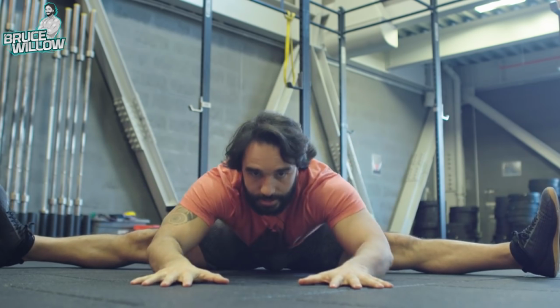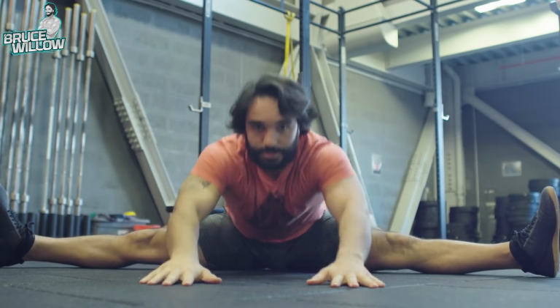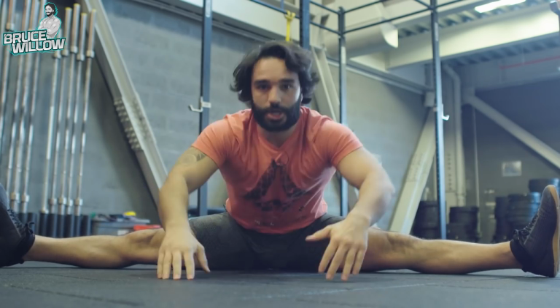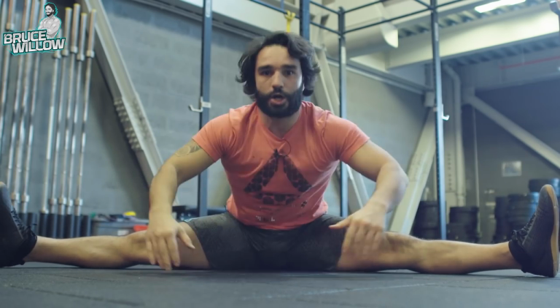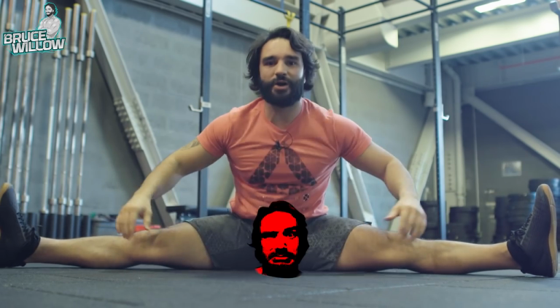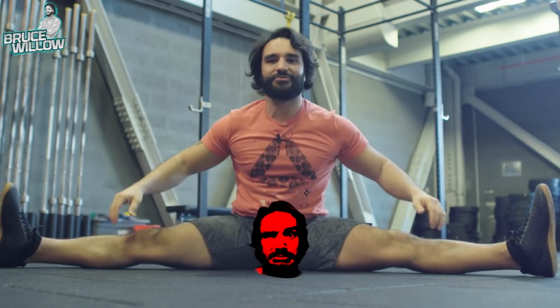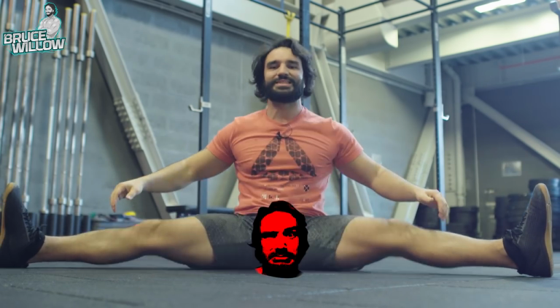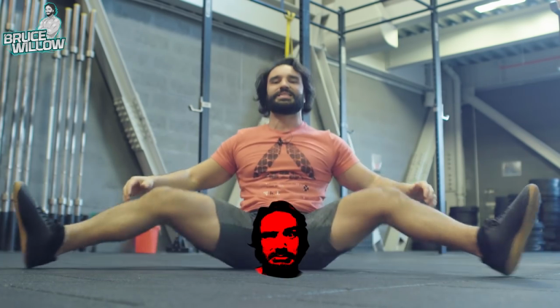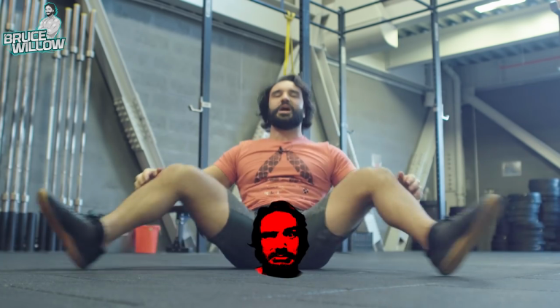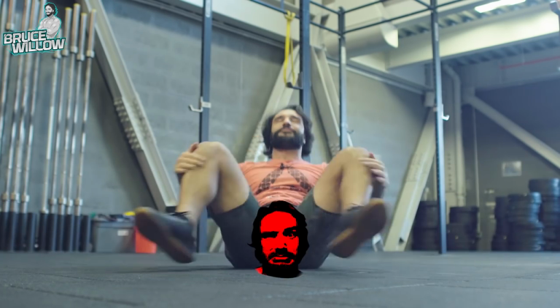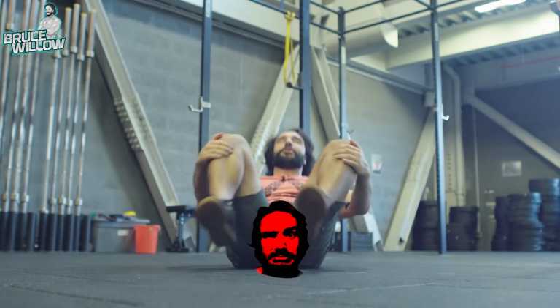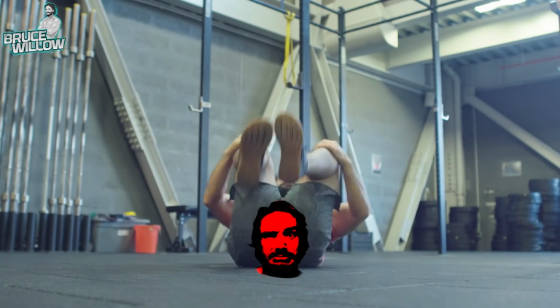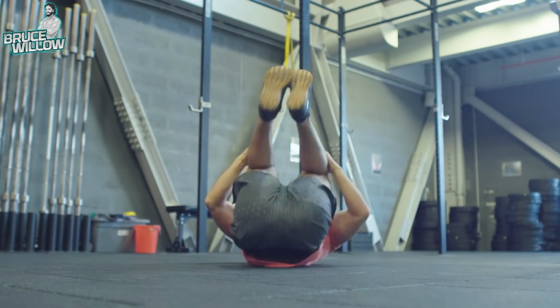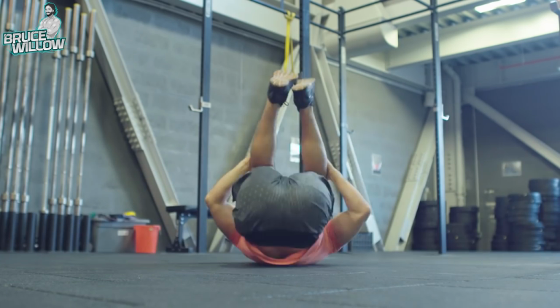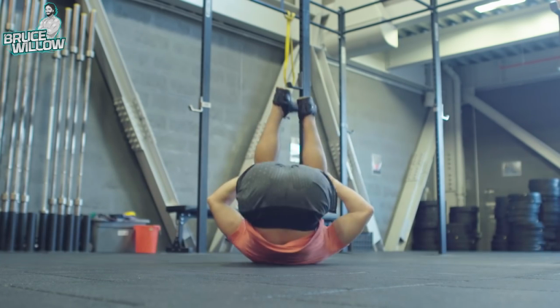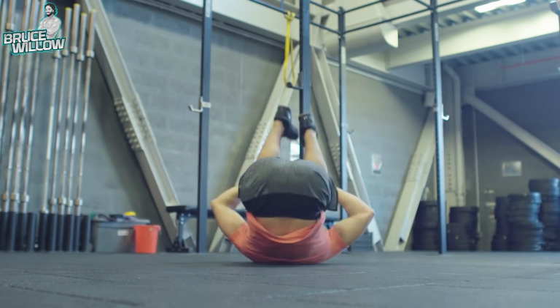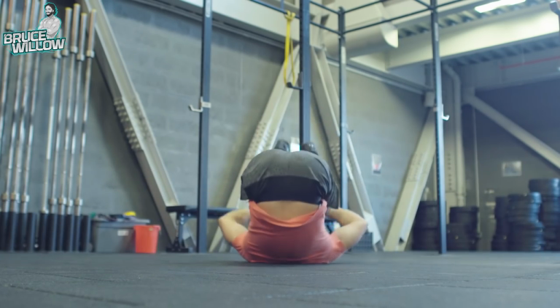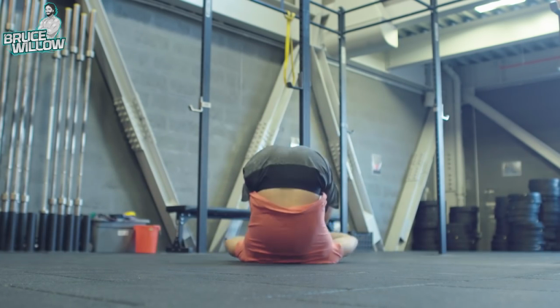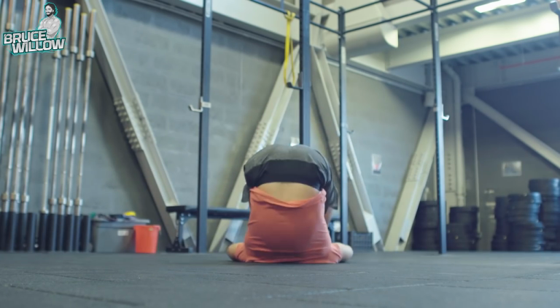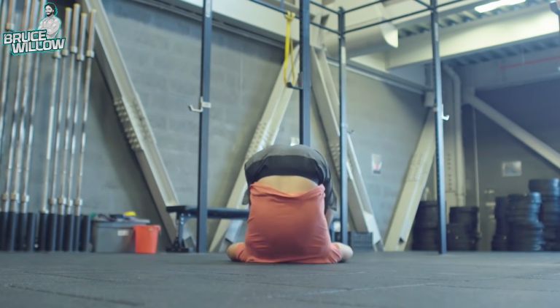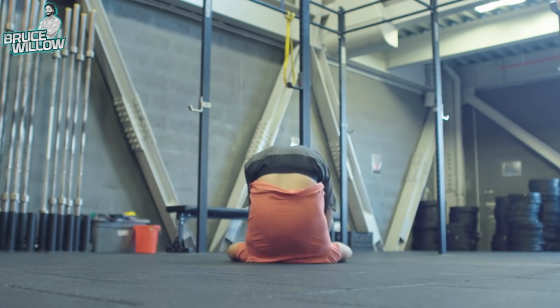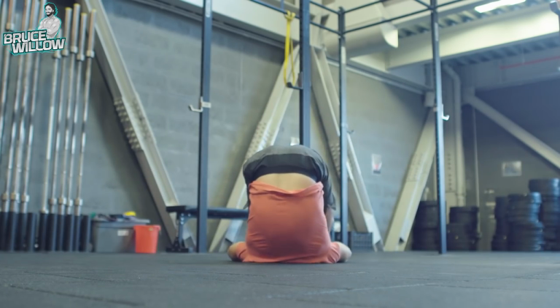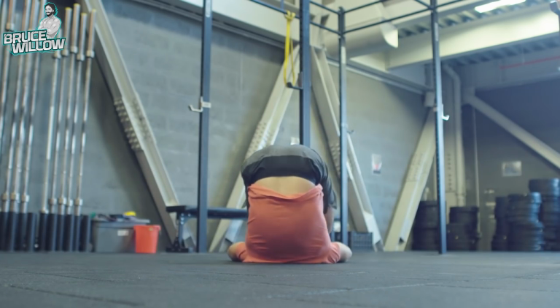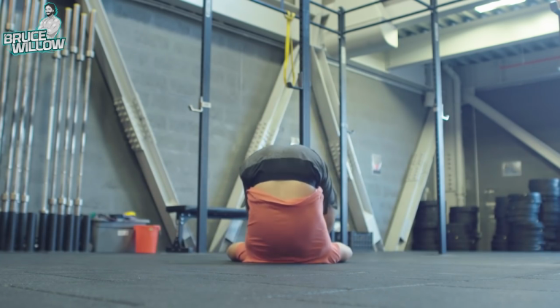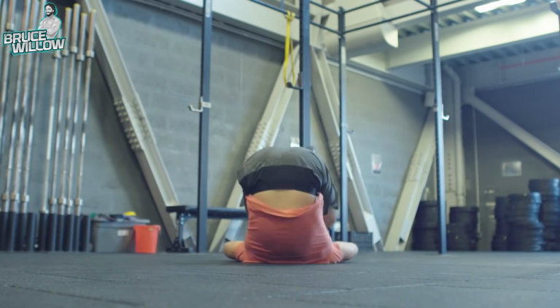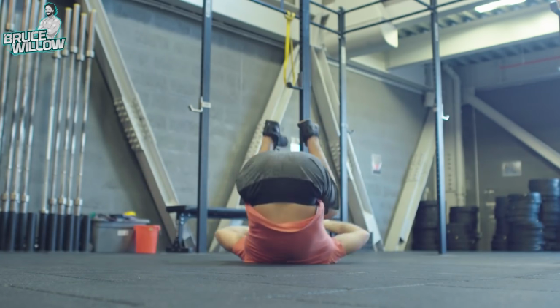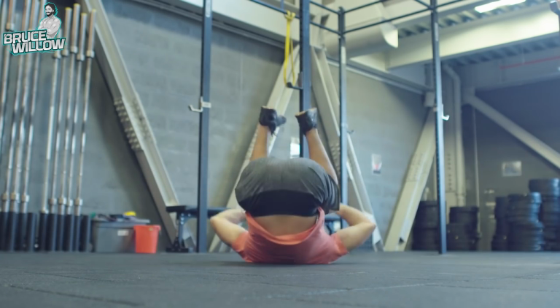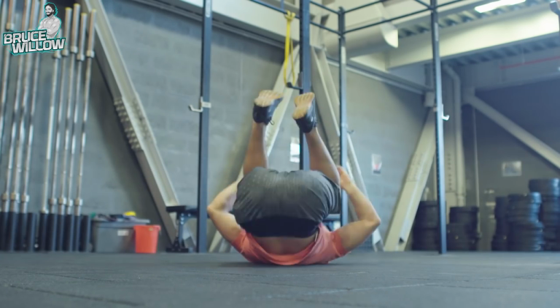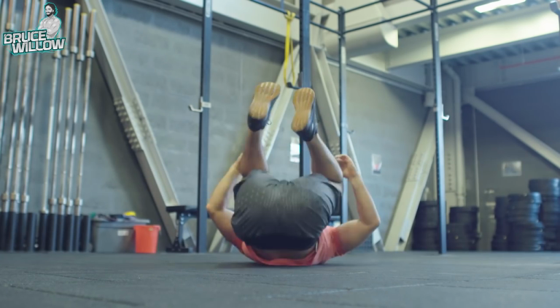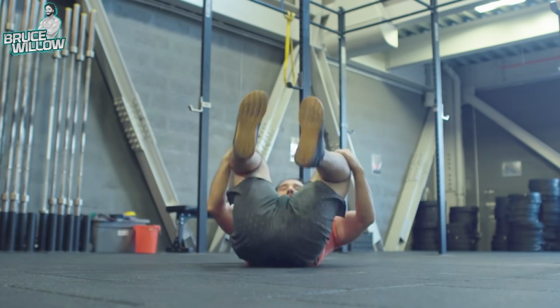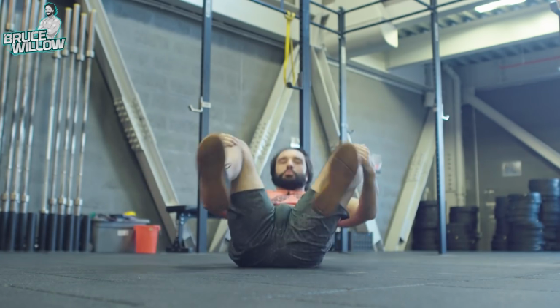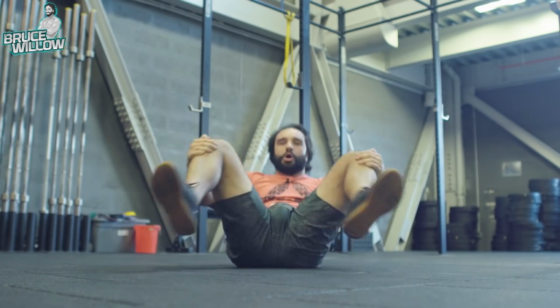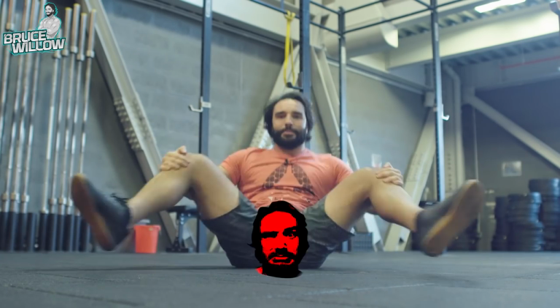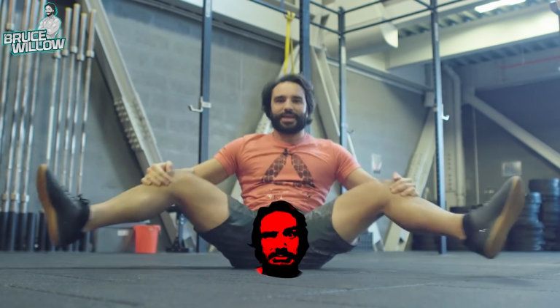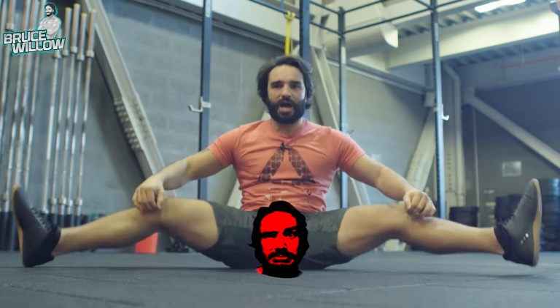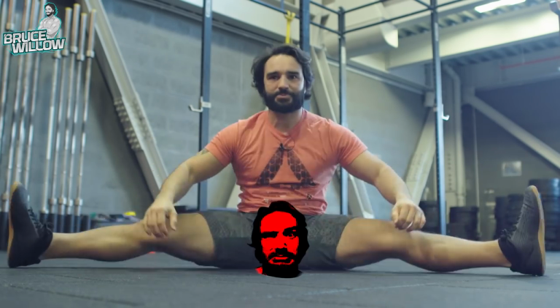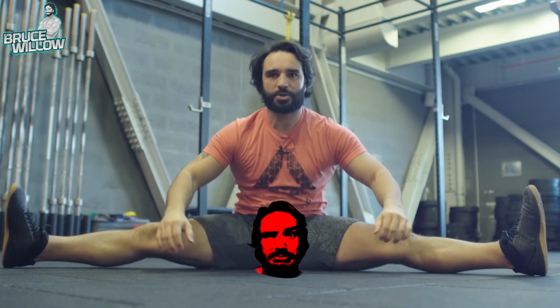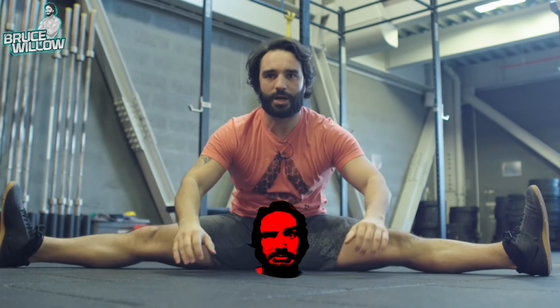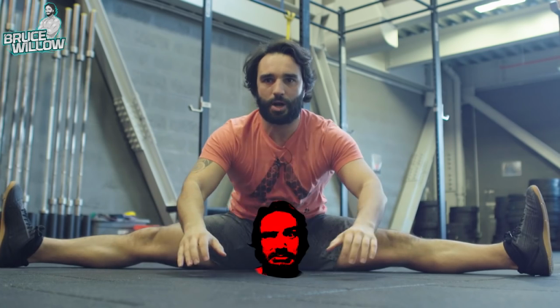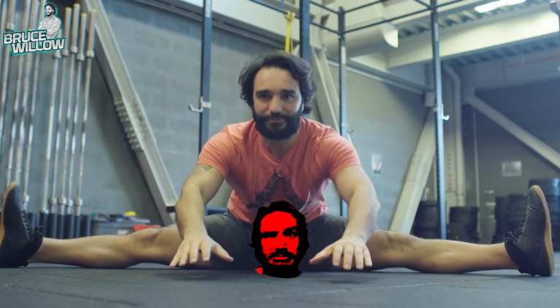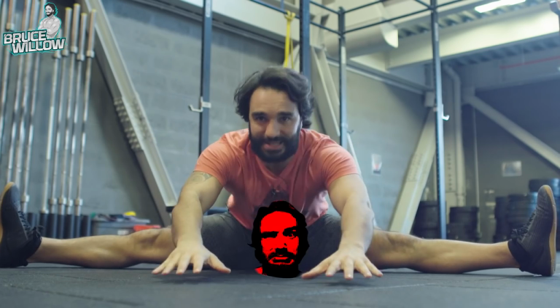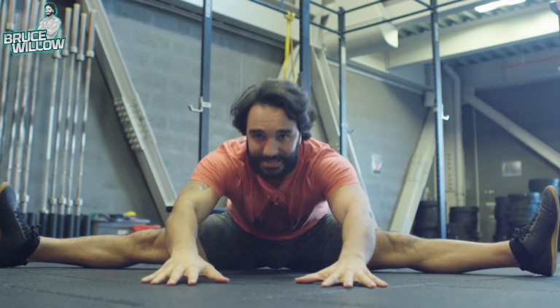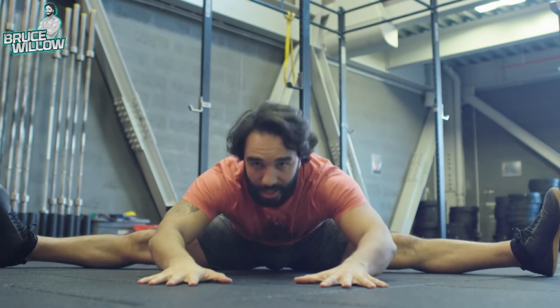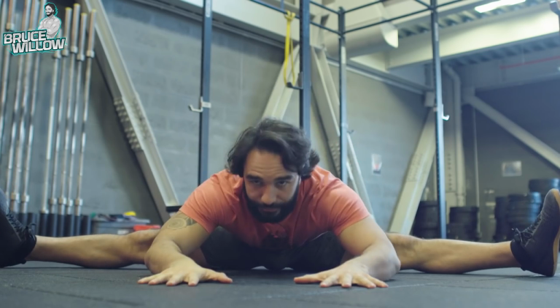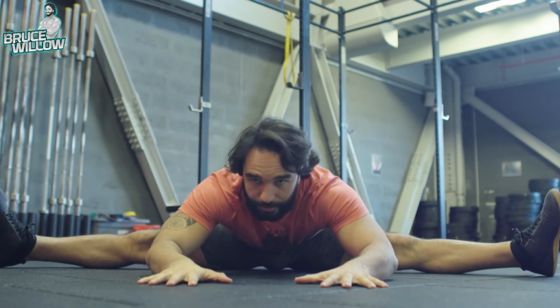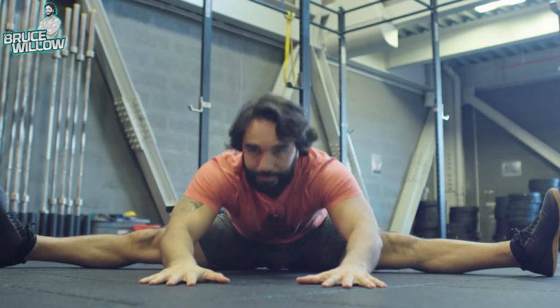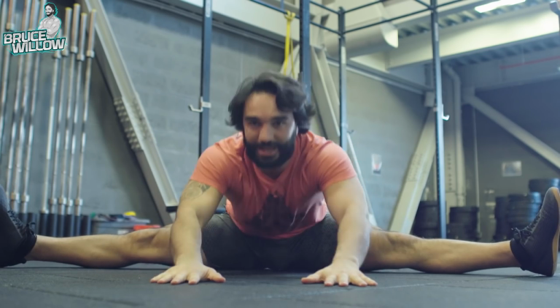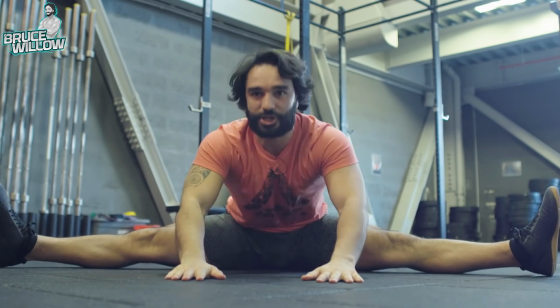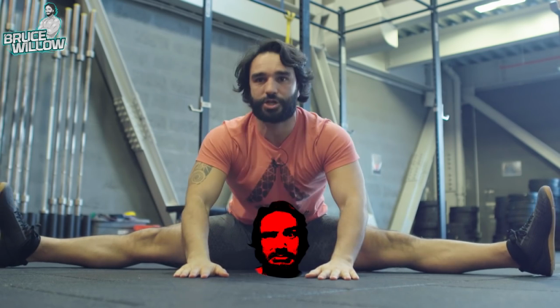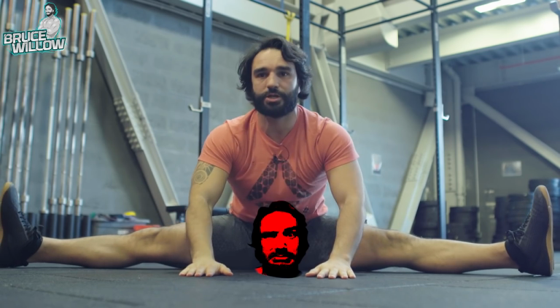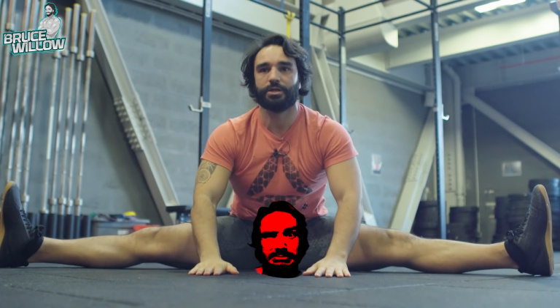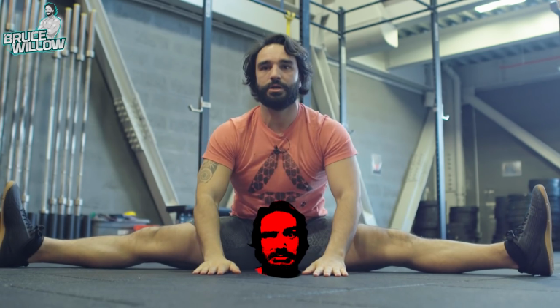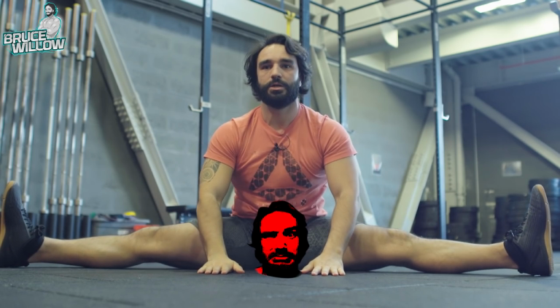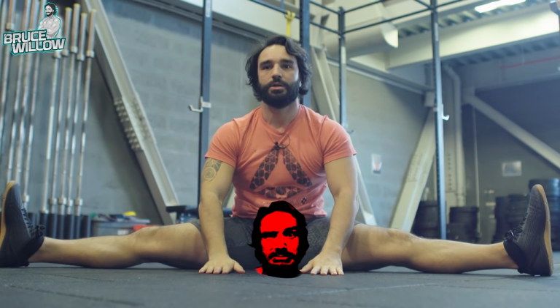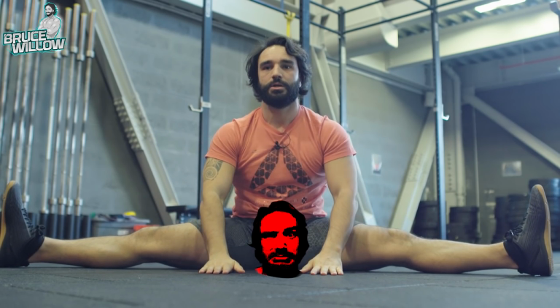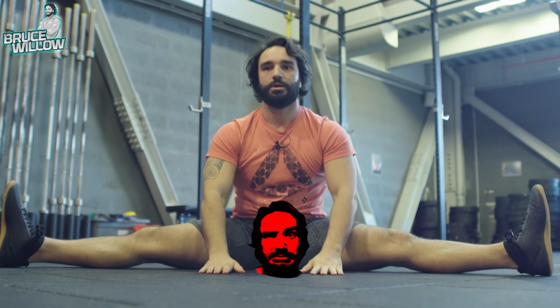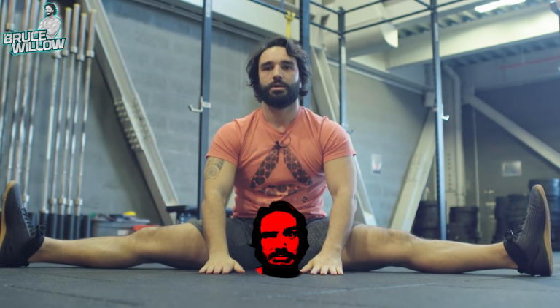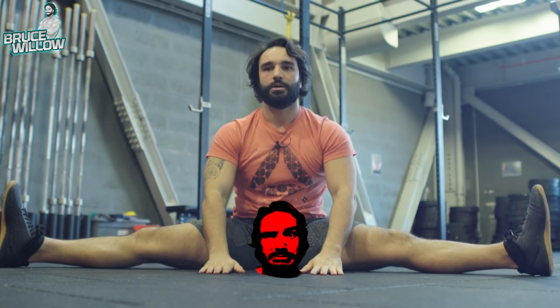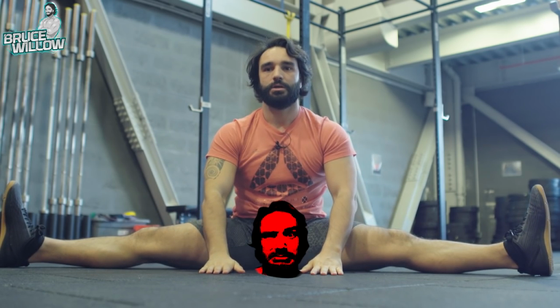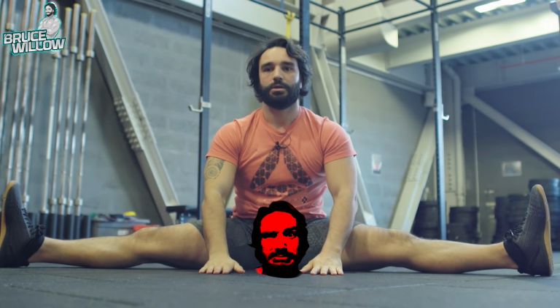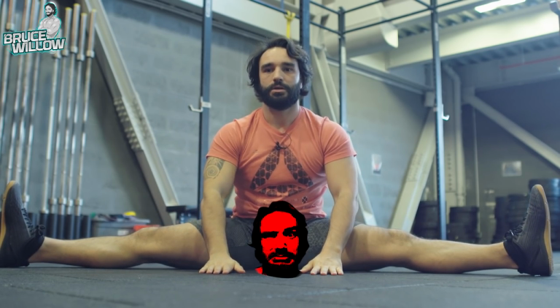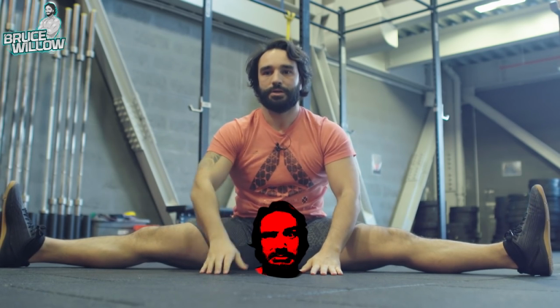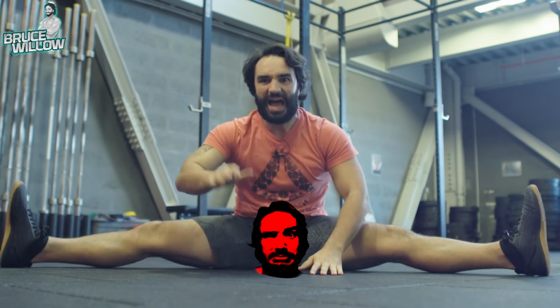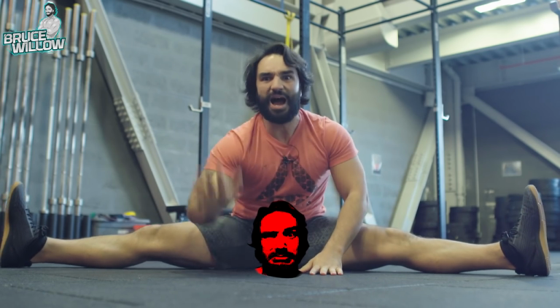Turn off that cell phone, Louie! I'm warming up. Turn off that cell phone!